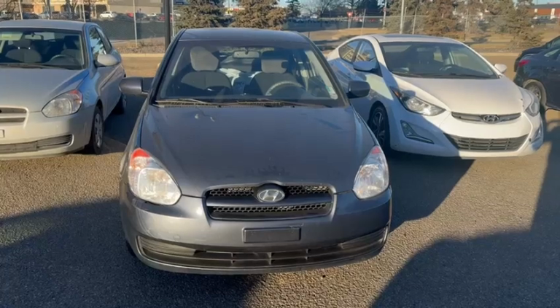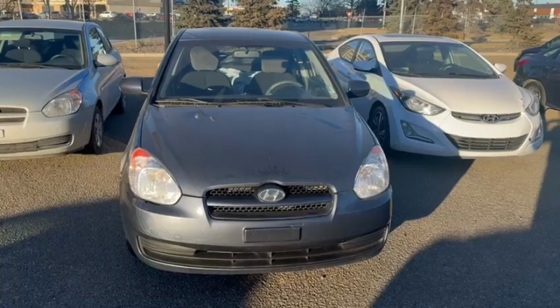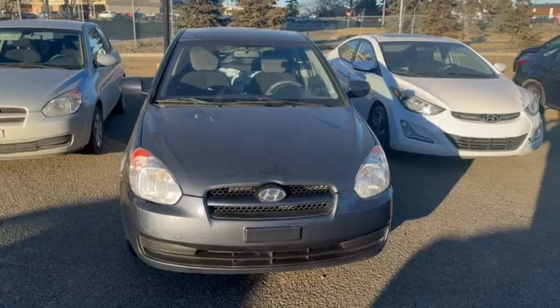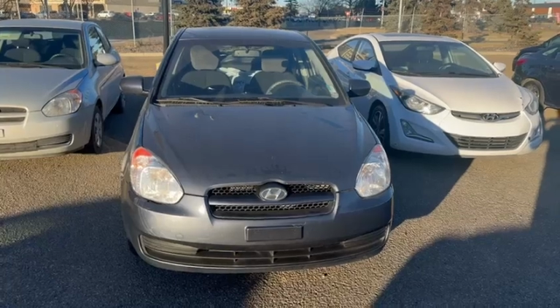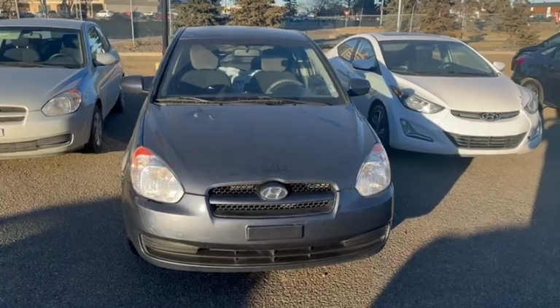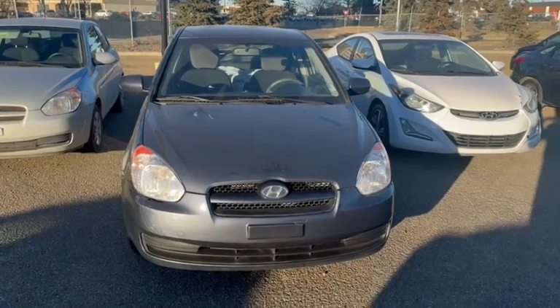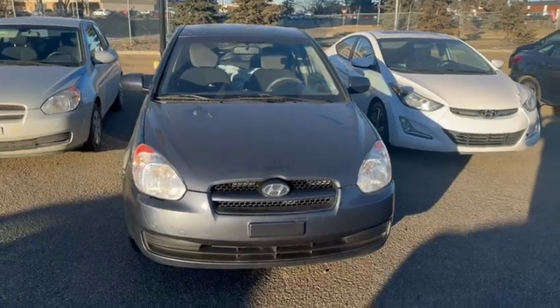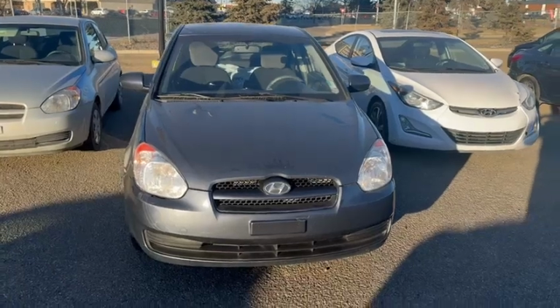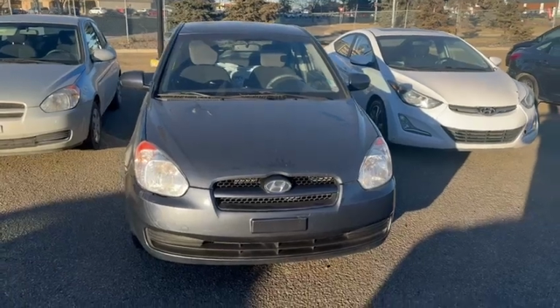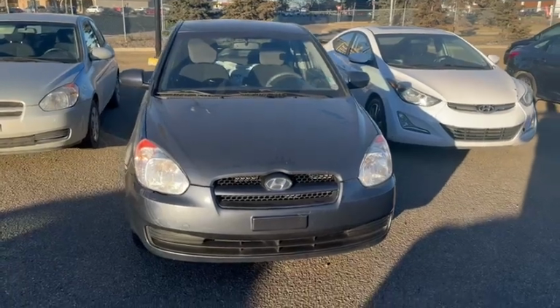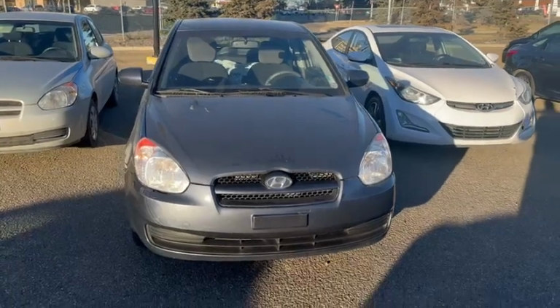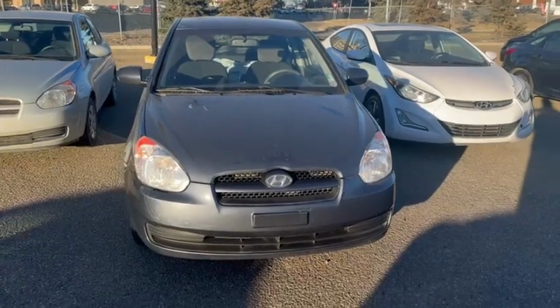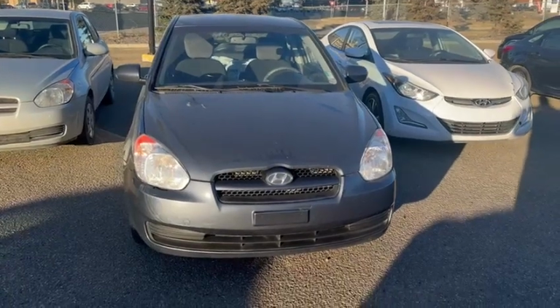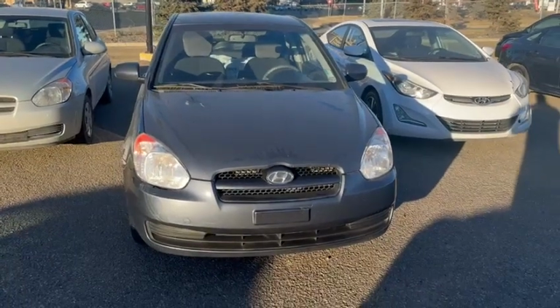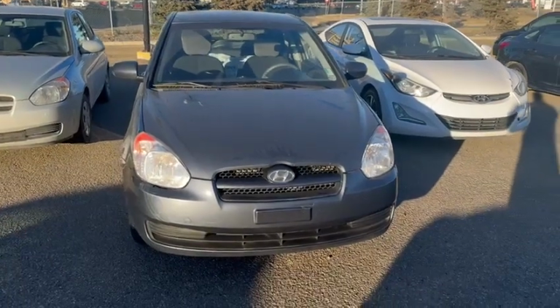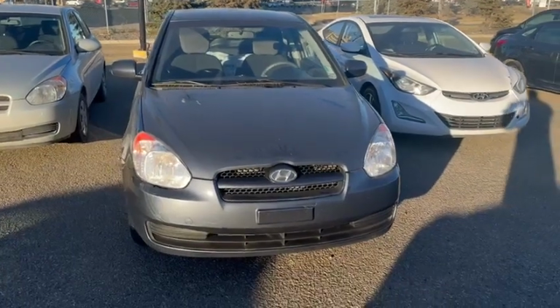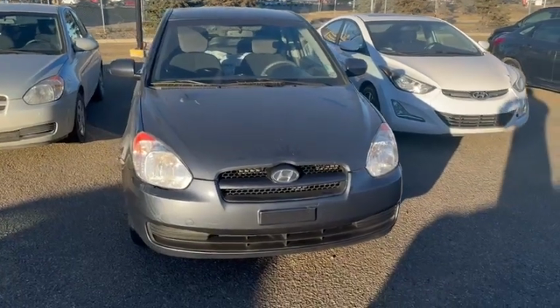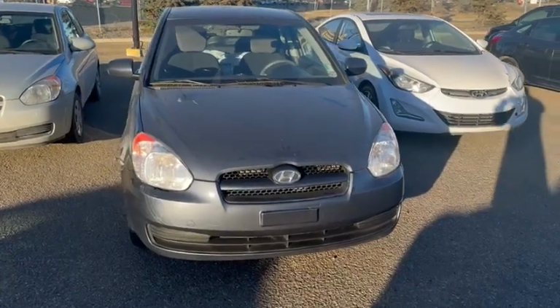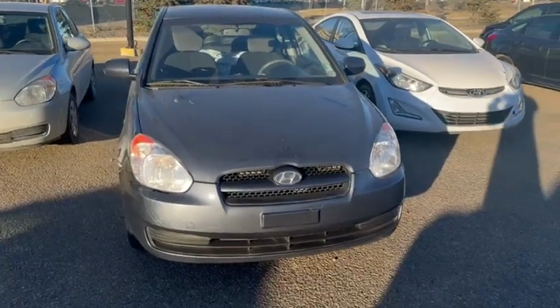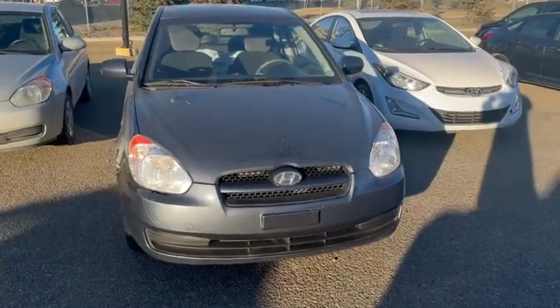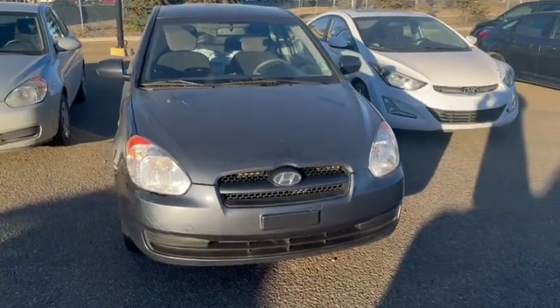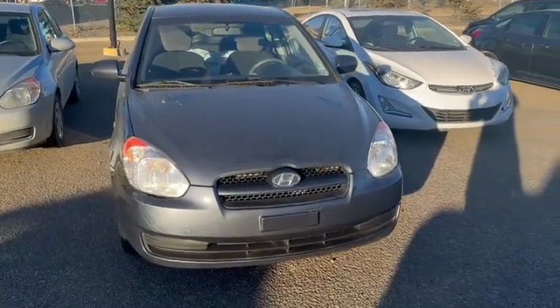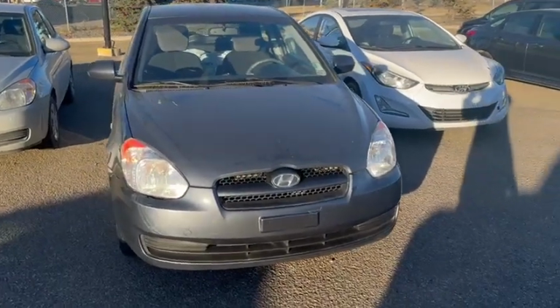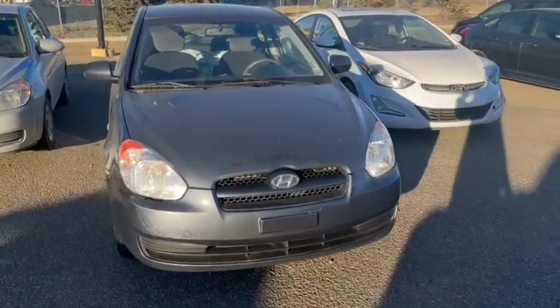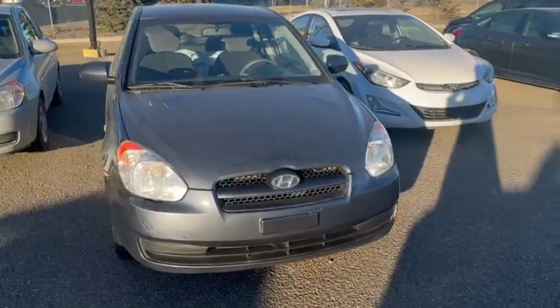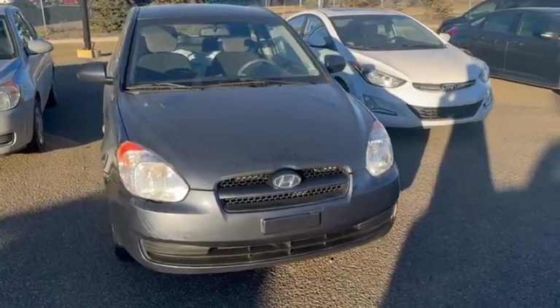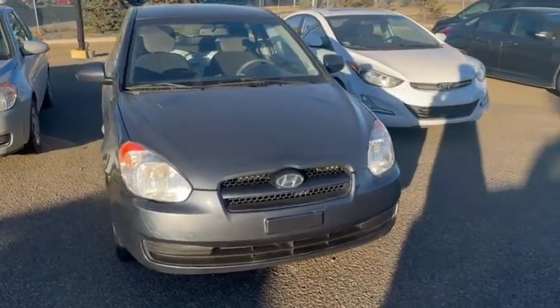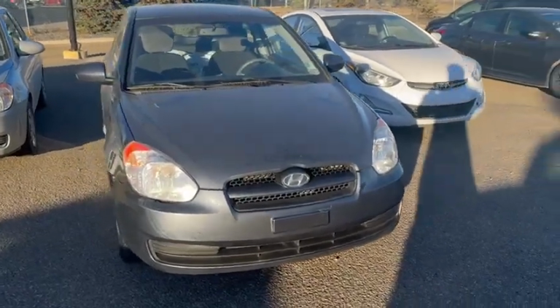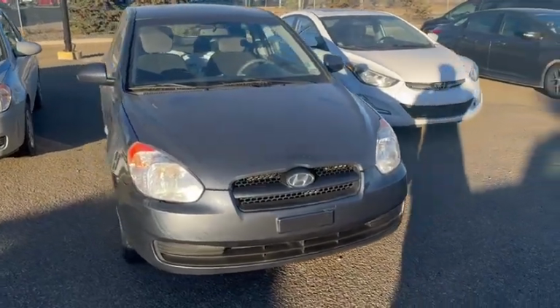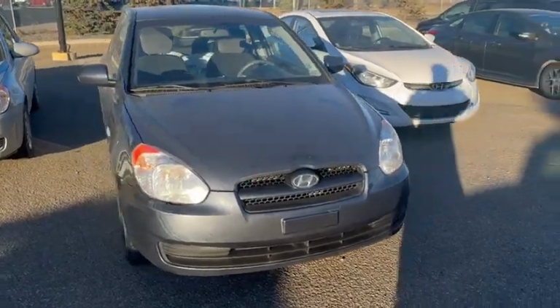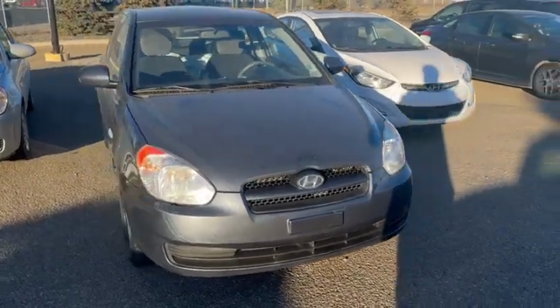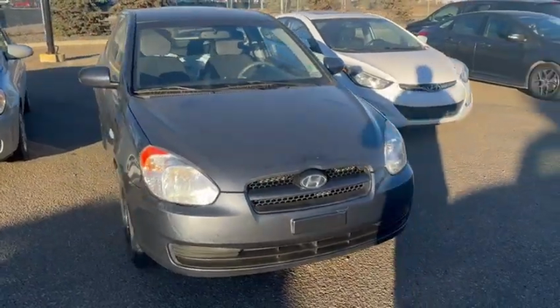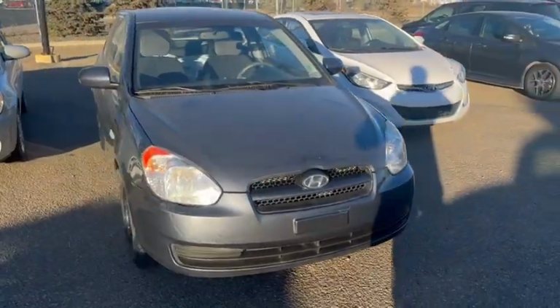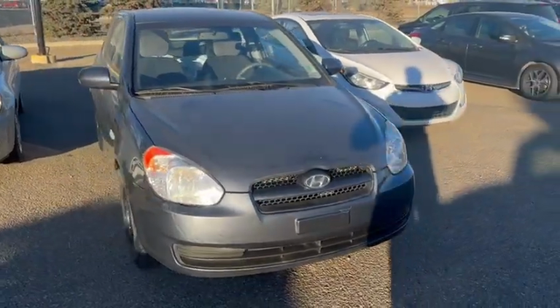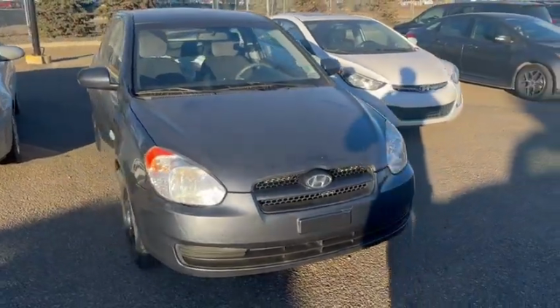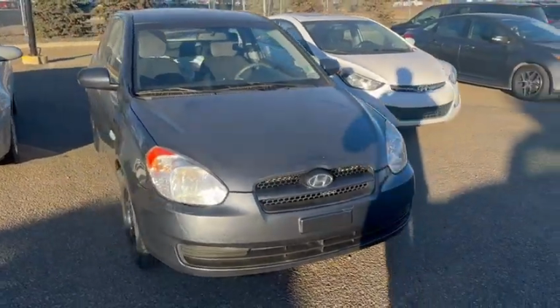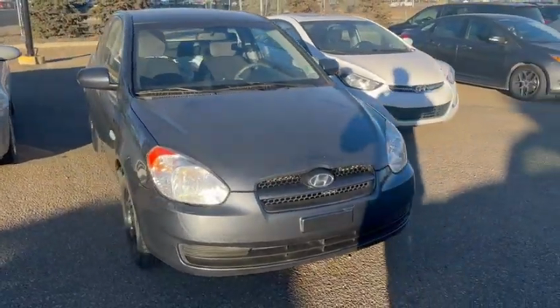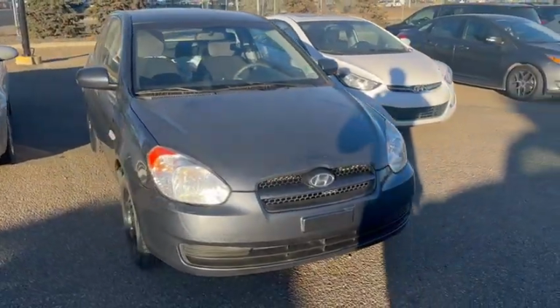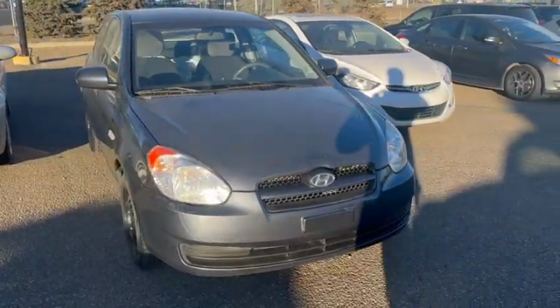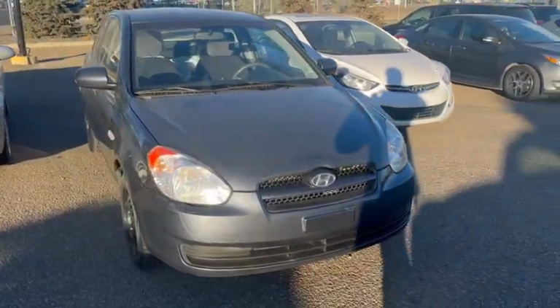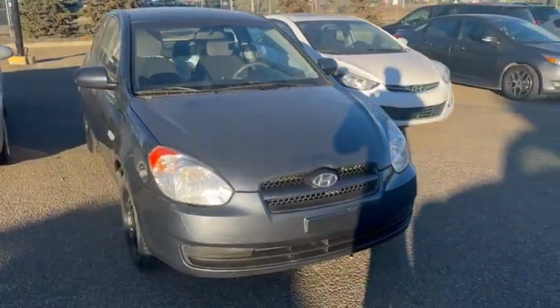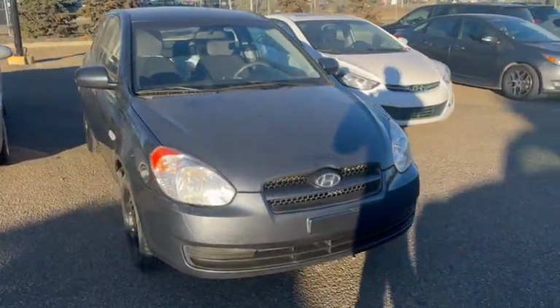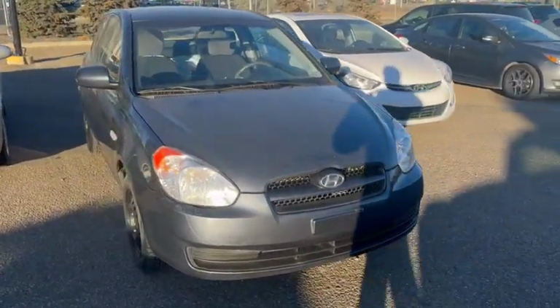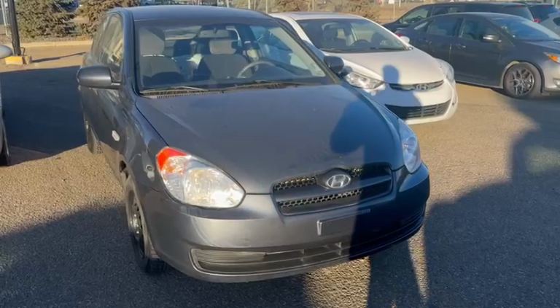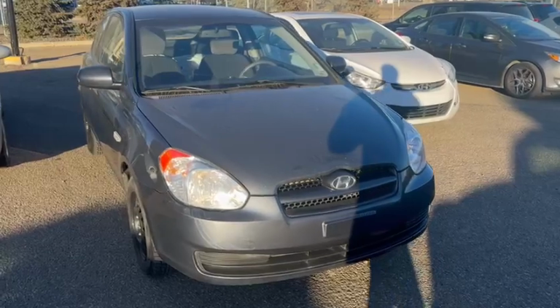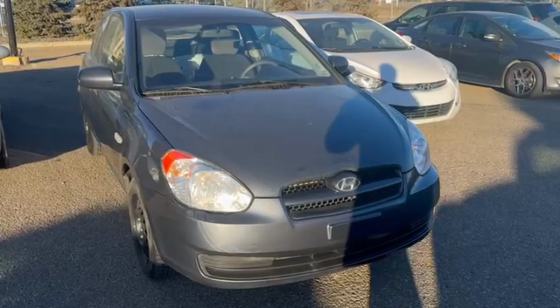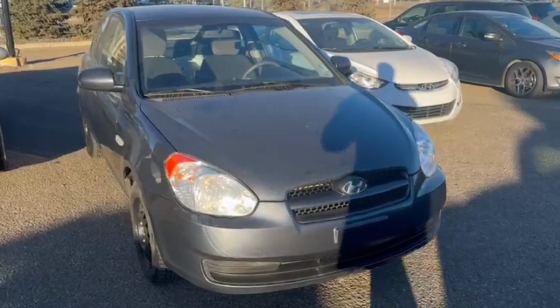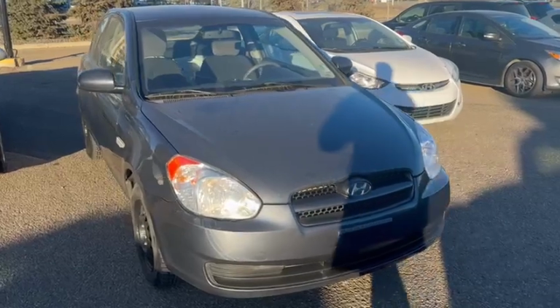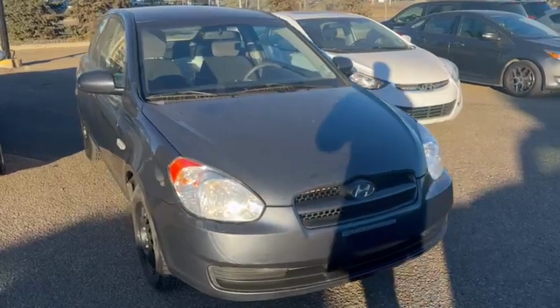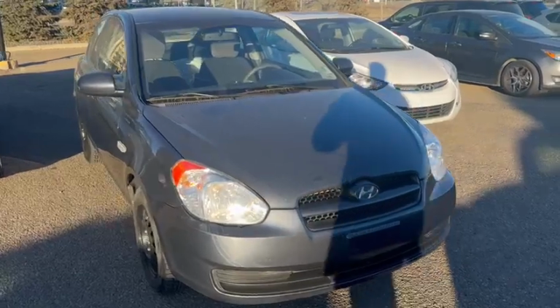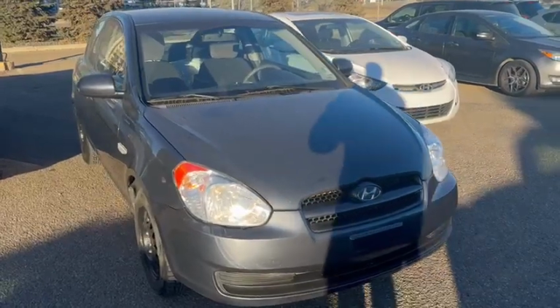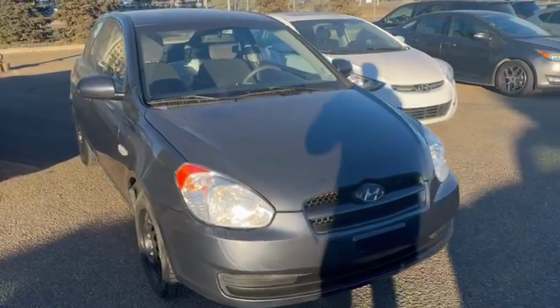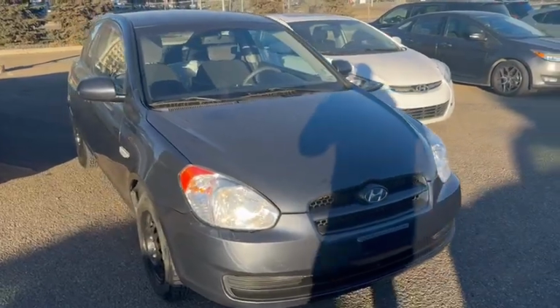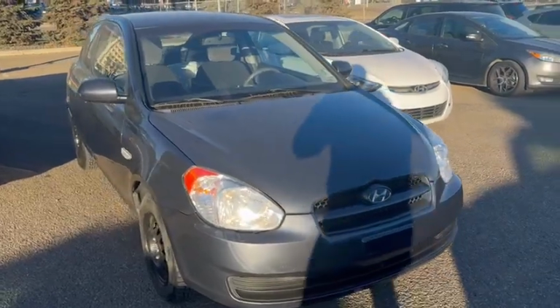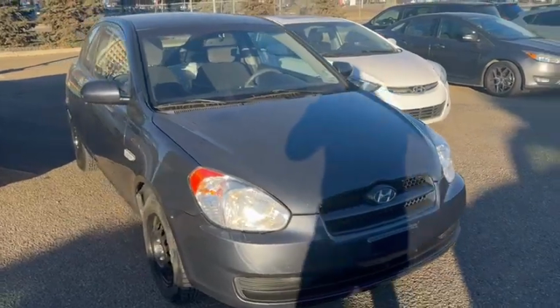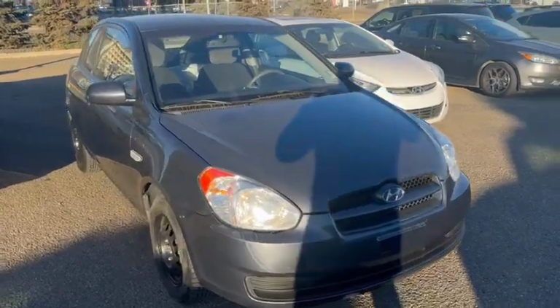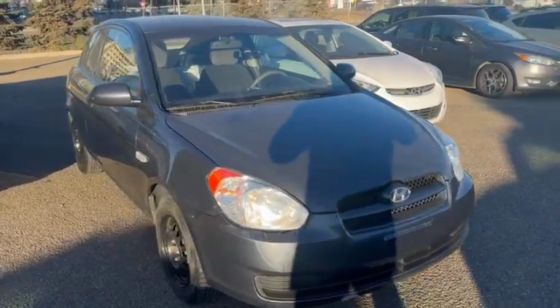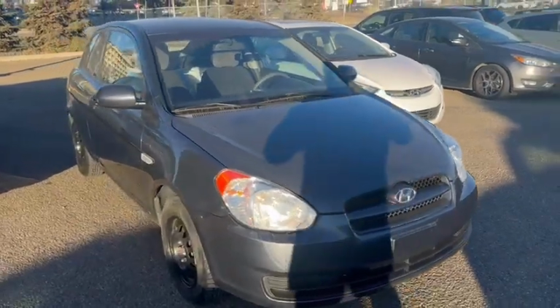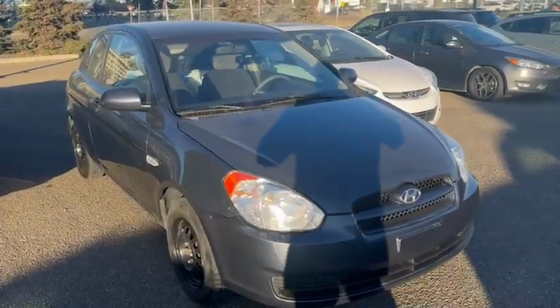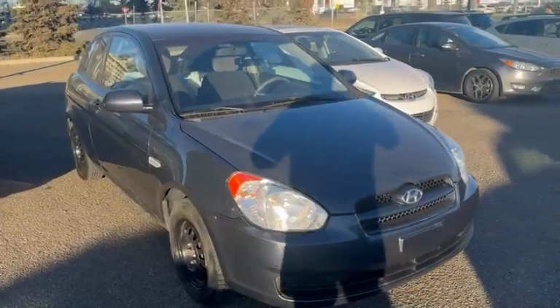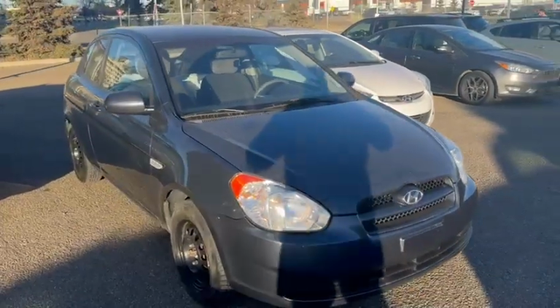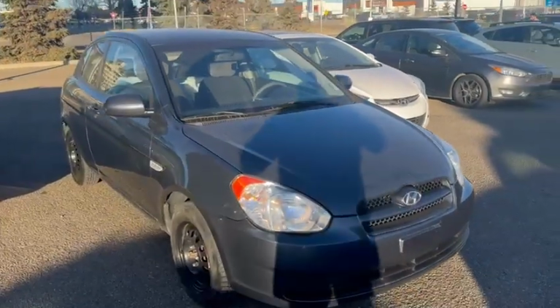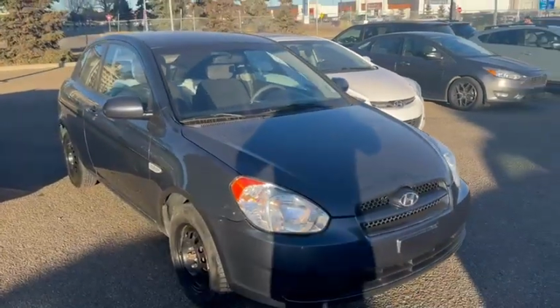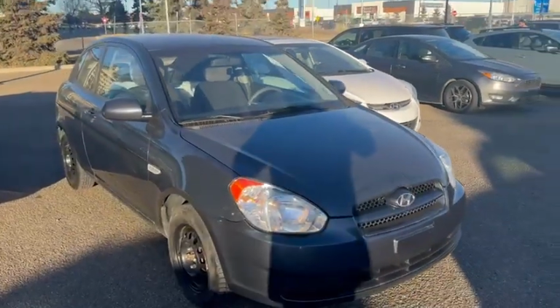Hey guys, Tristan here from Raleigh Subaru. Just wanted to give you a quick walkthrough and do a walk around of our 2011 Hyundai Accent.